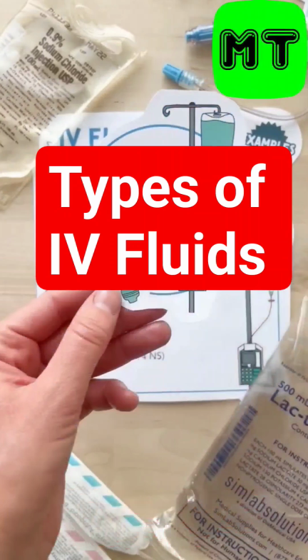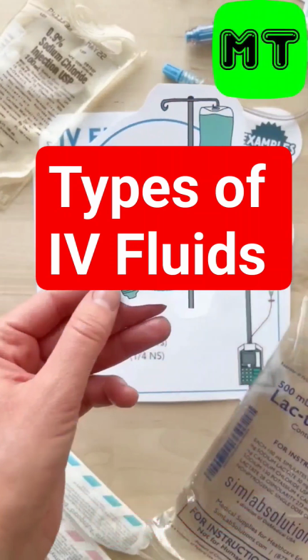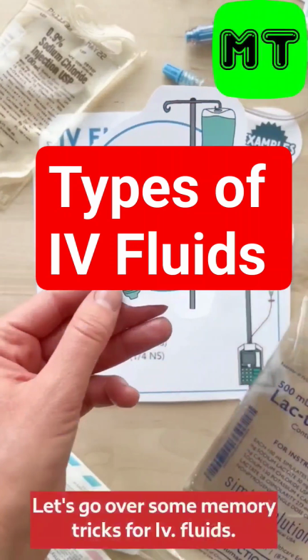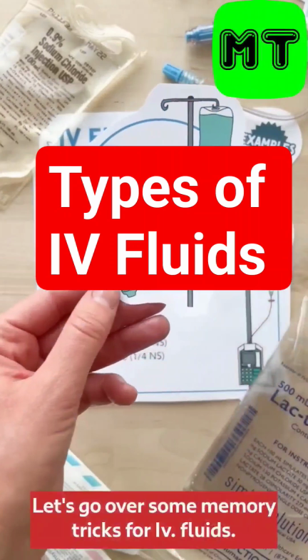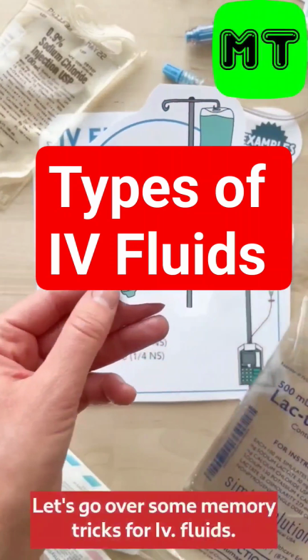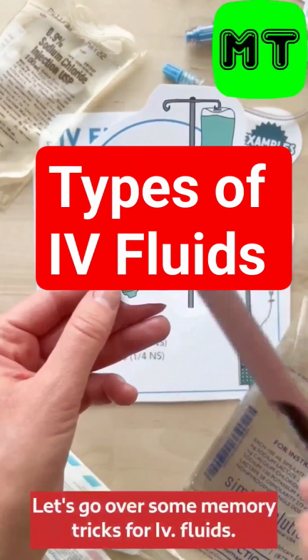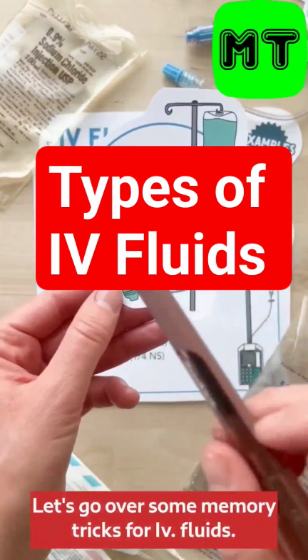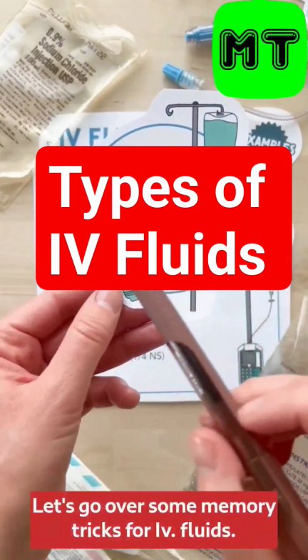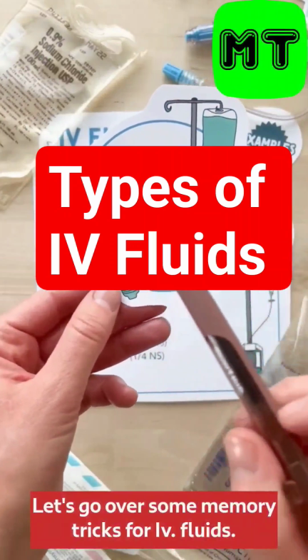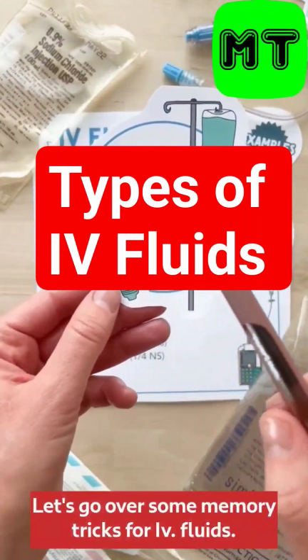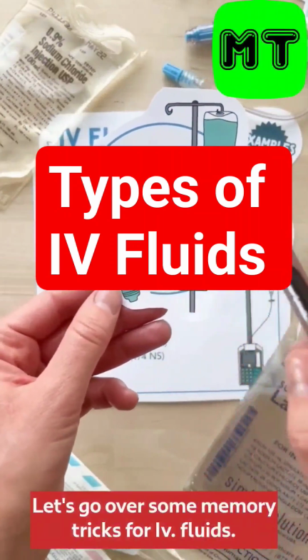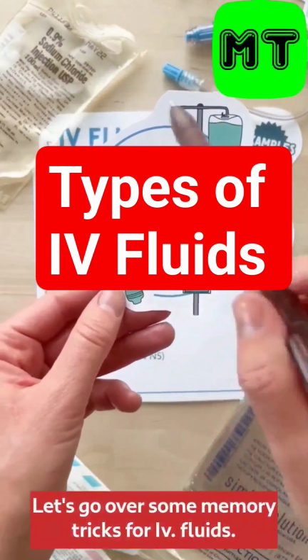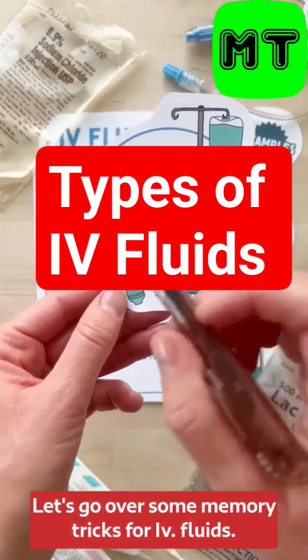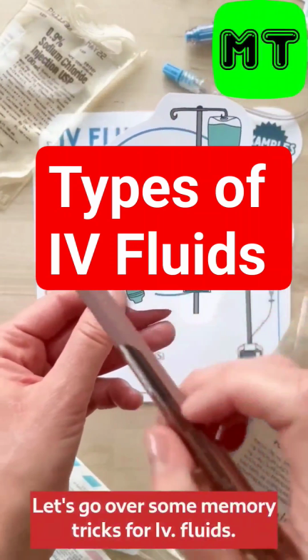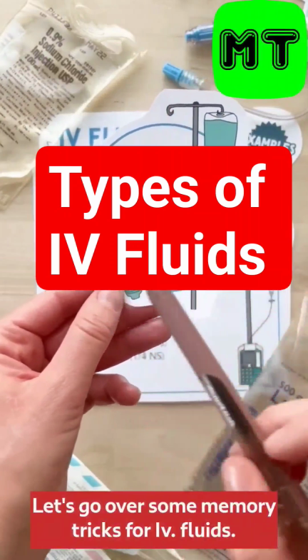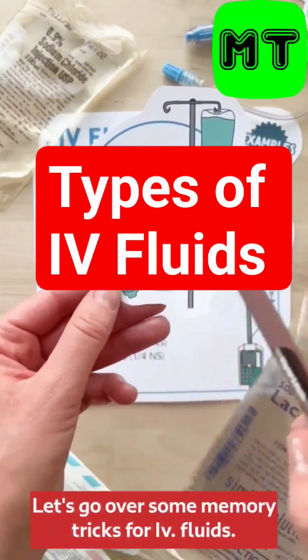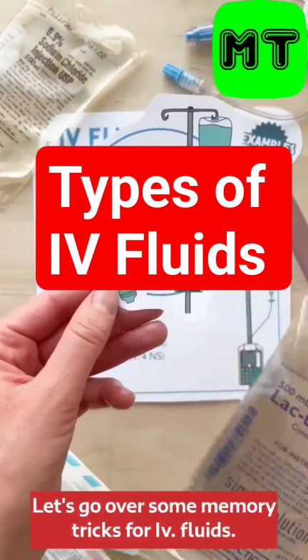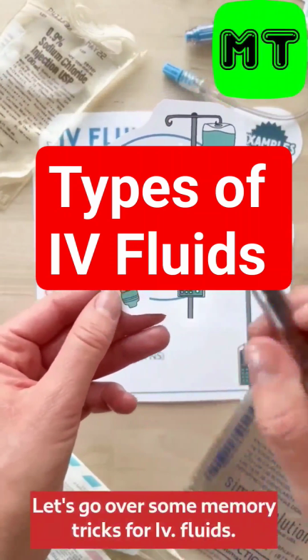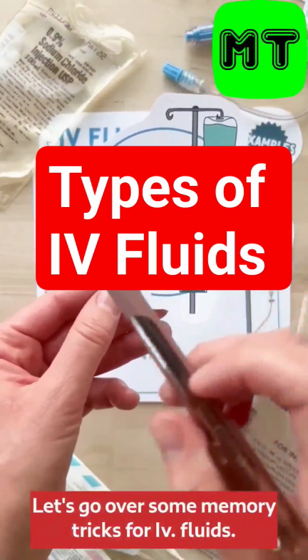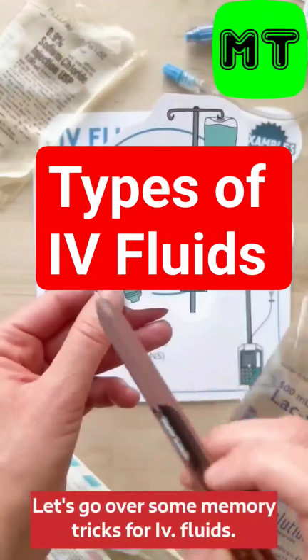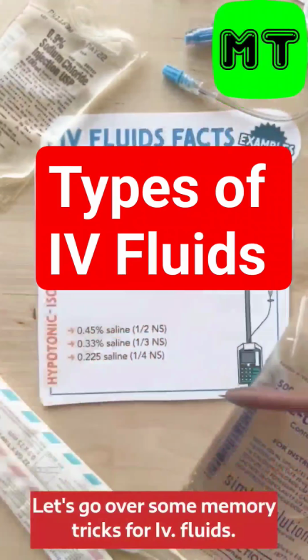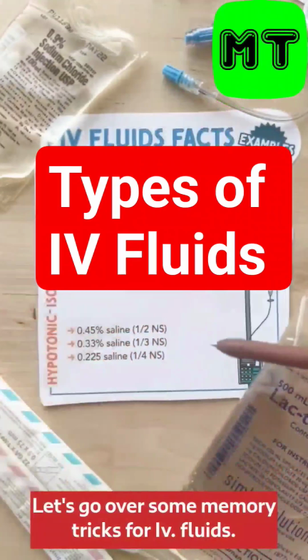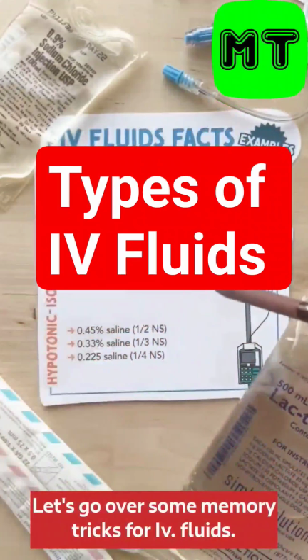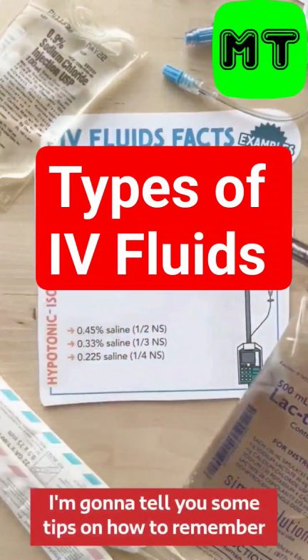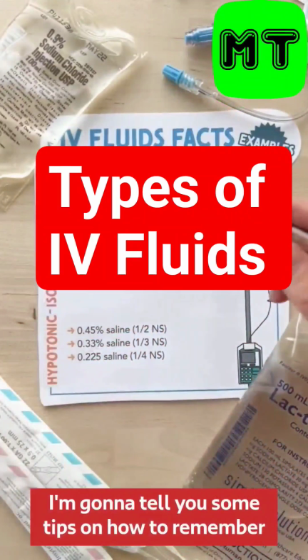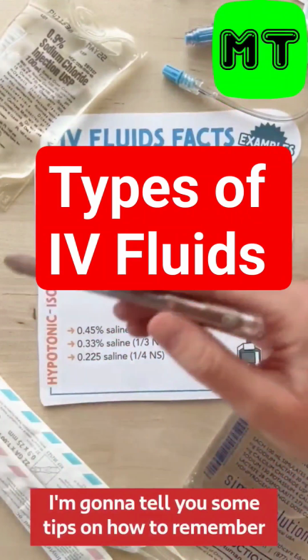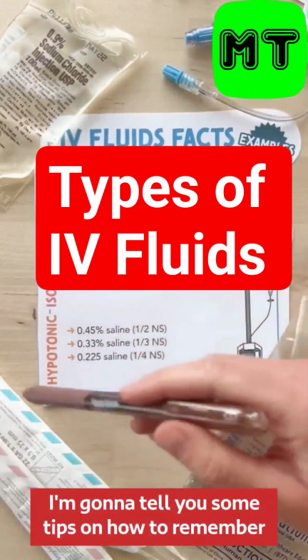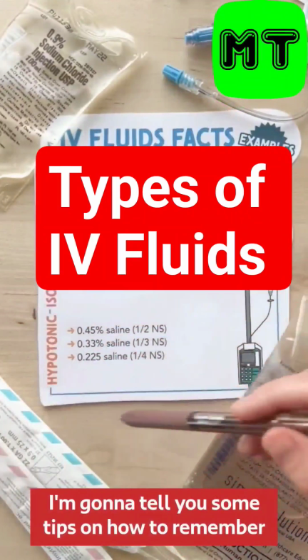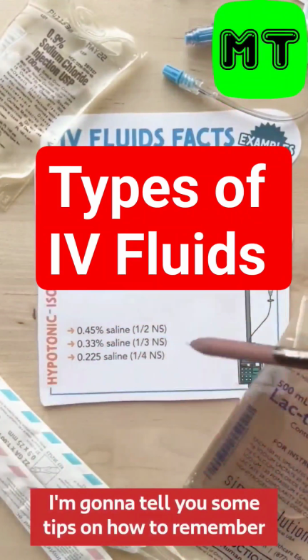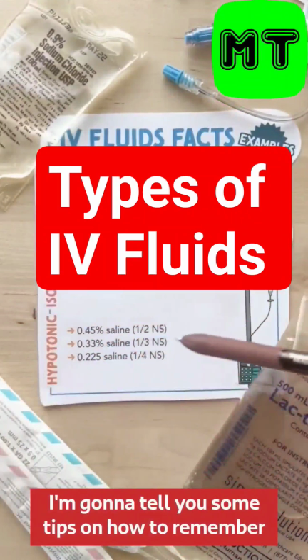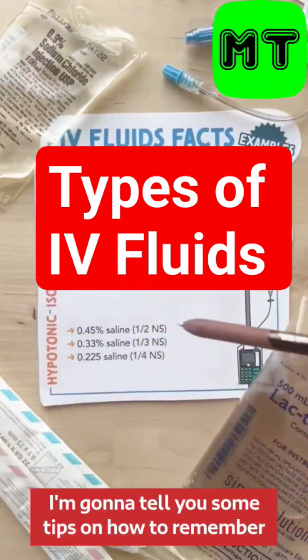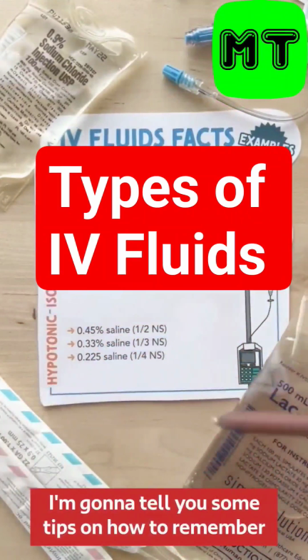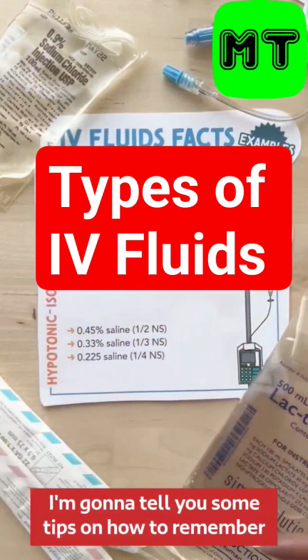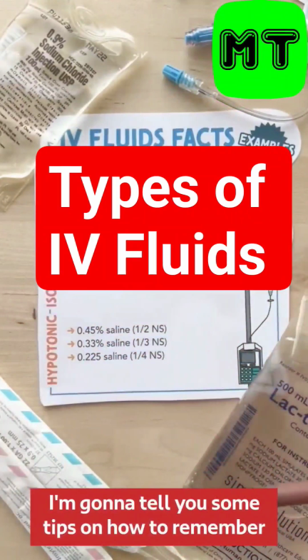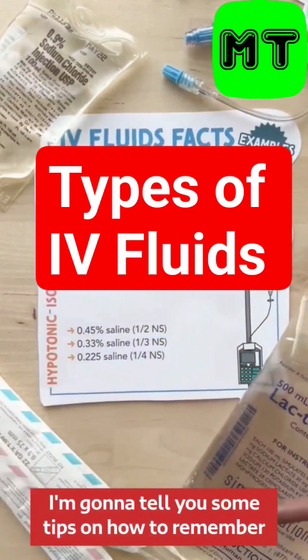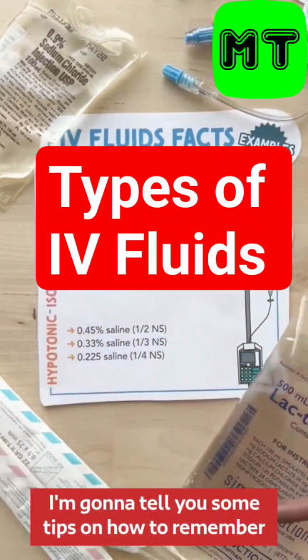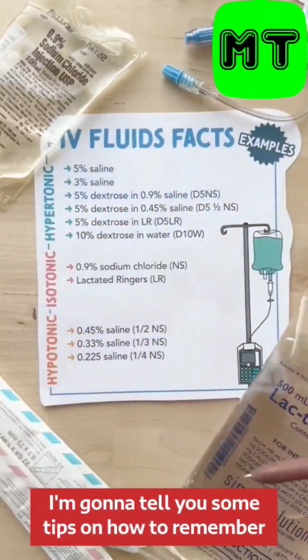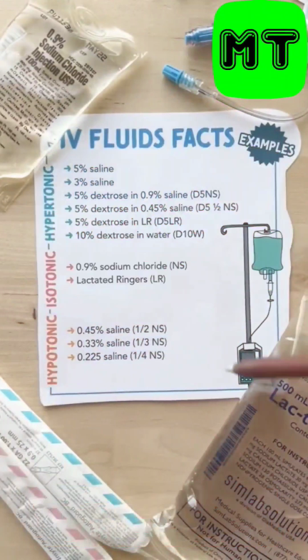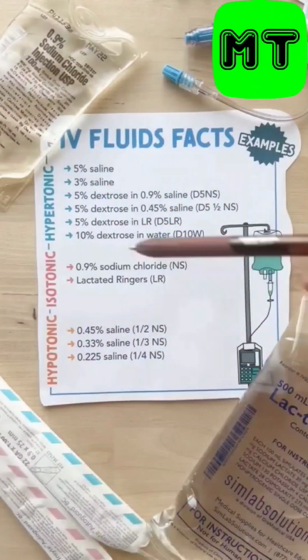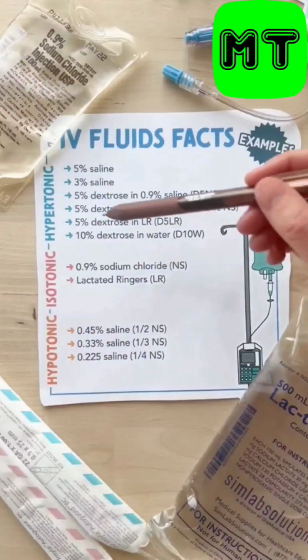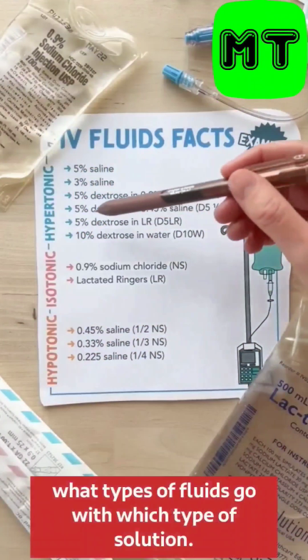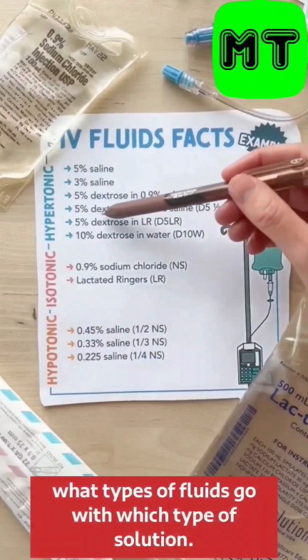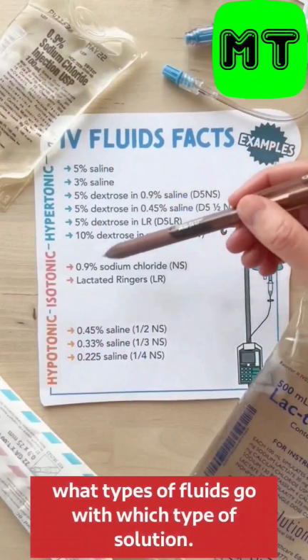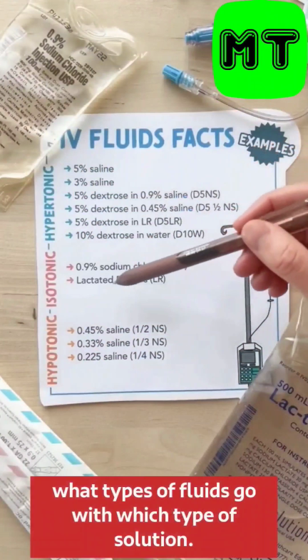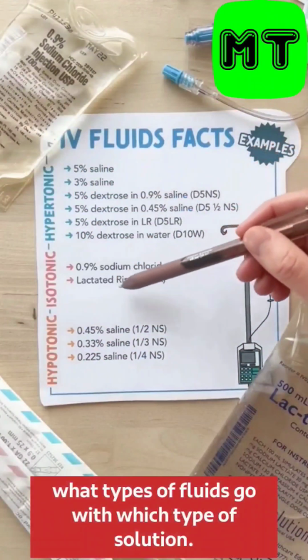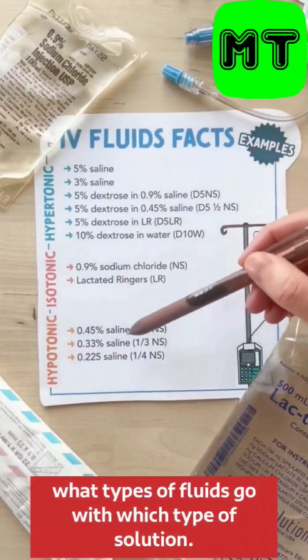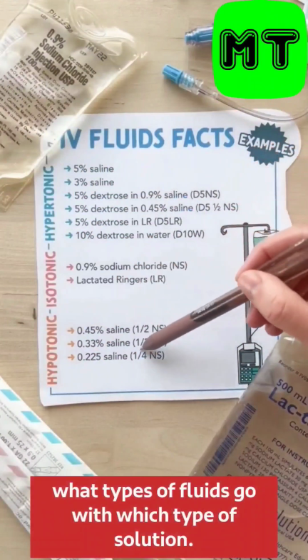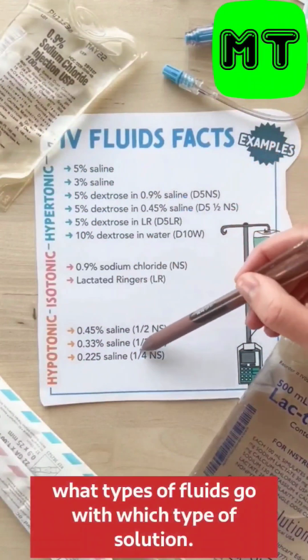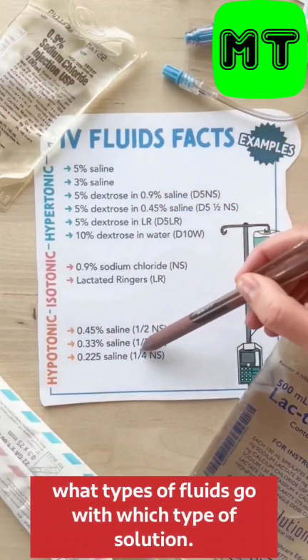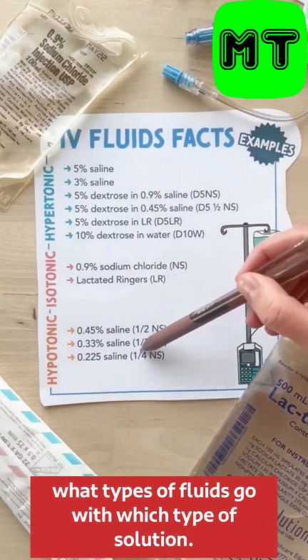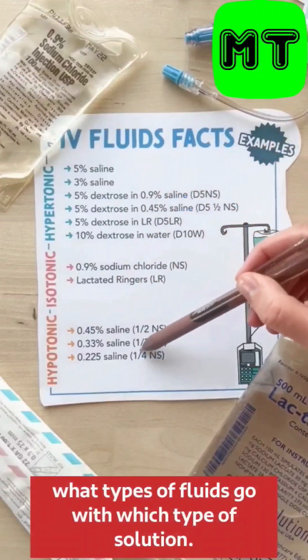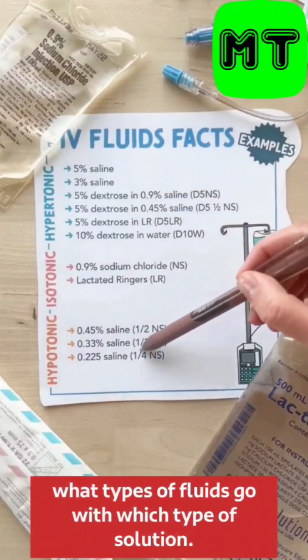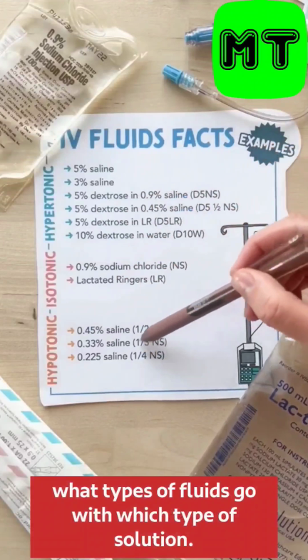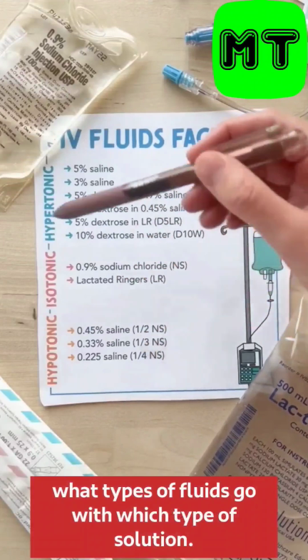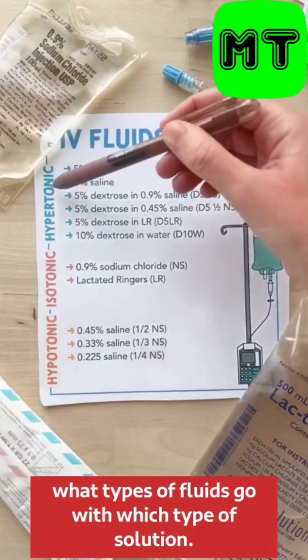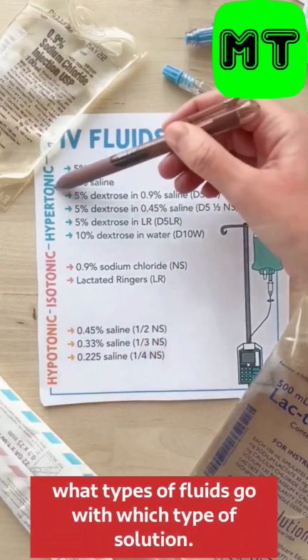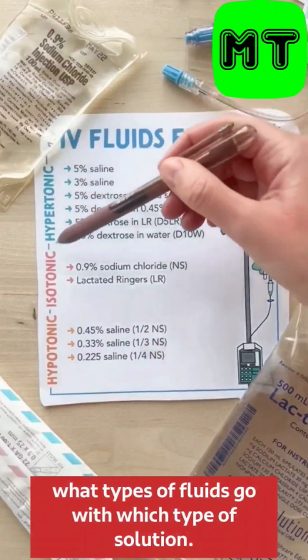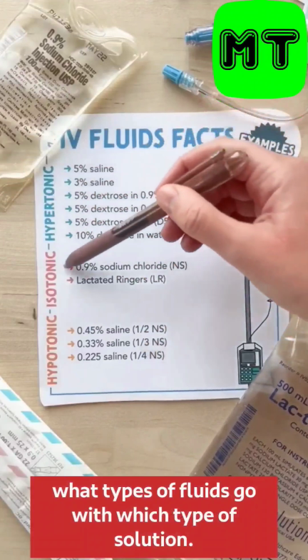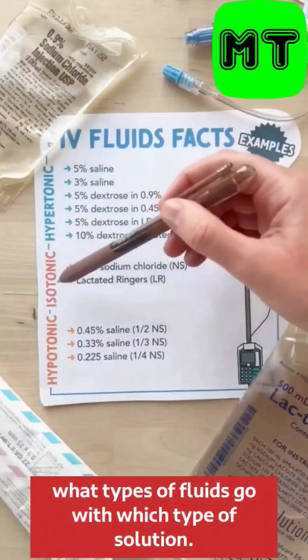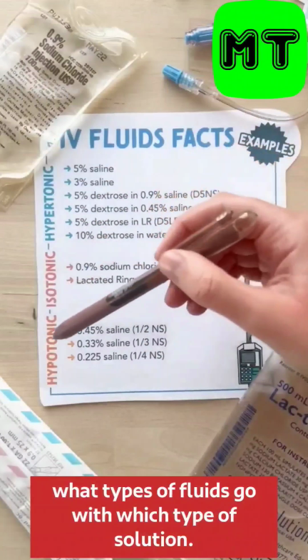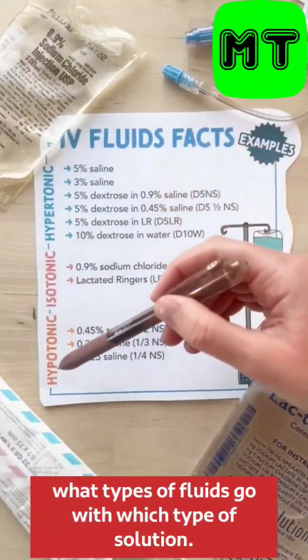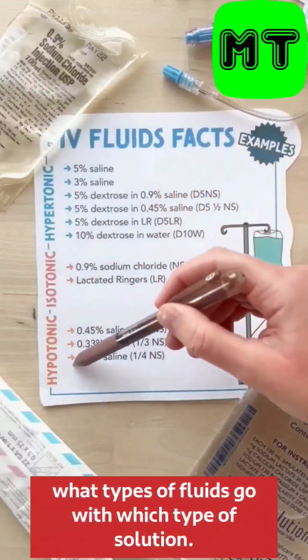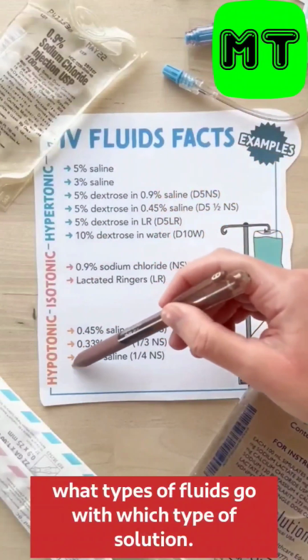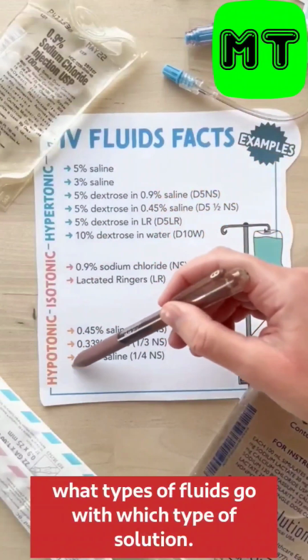Let's go over some memory tricks for IV fluids. I'm going to tell you some tips on how to remember what types of fluids go with which type of solution.